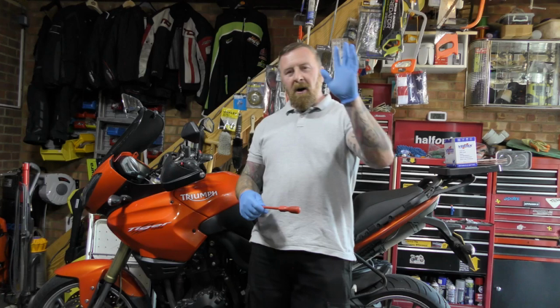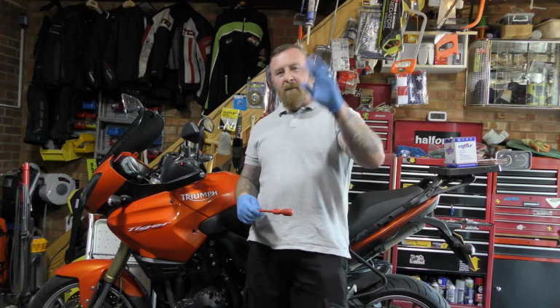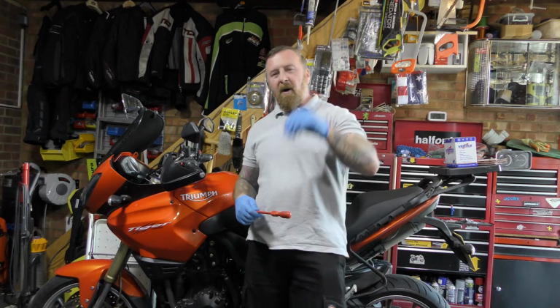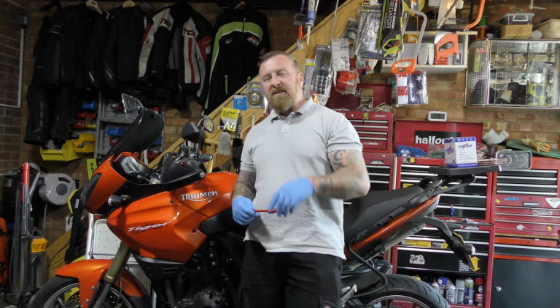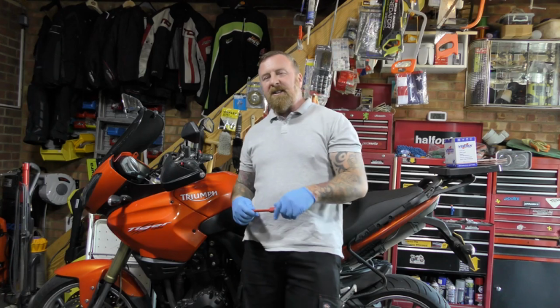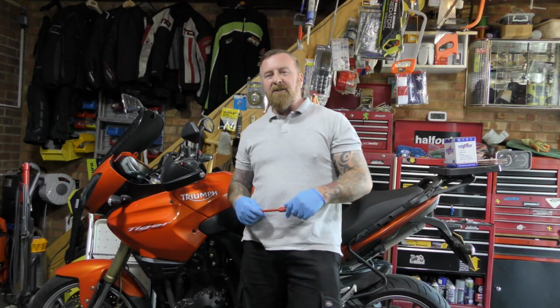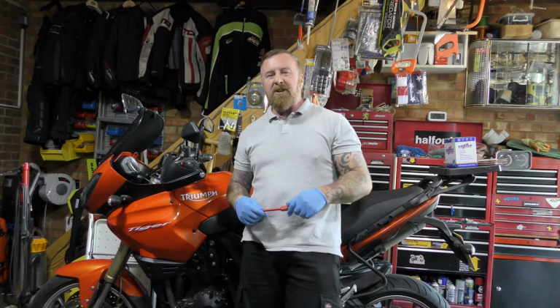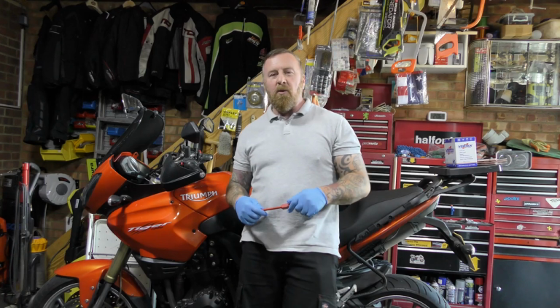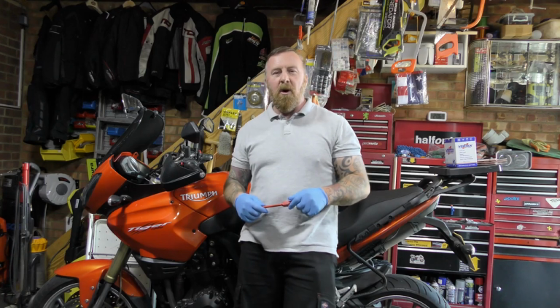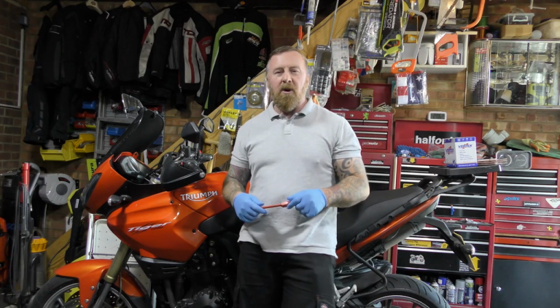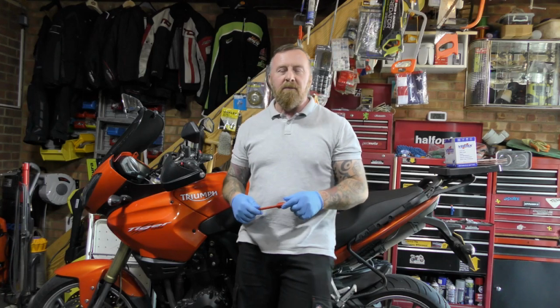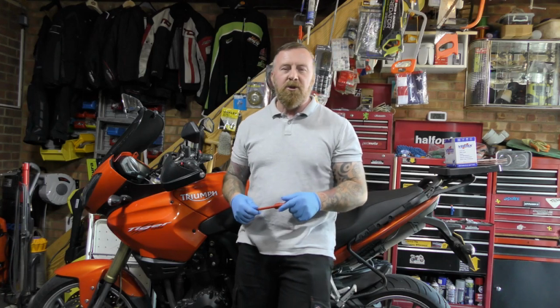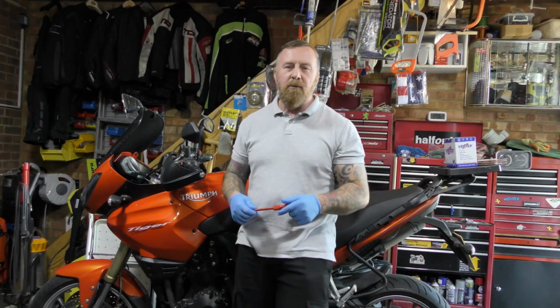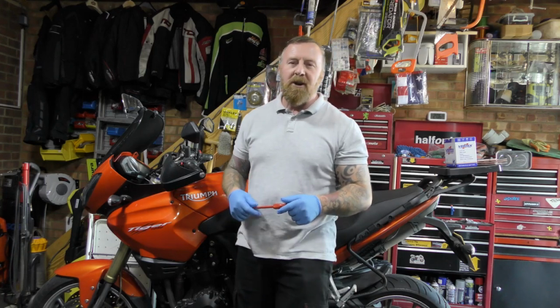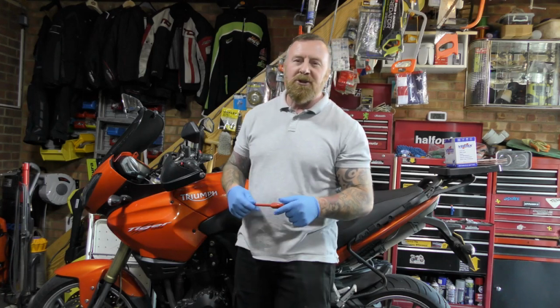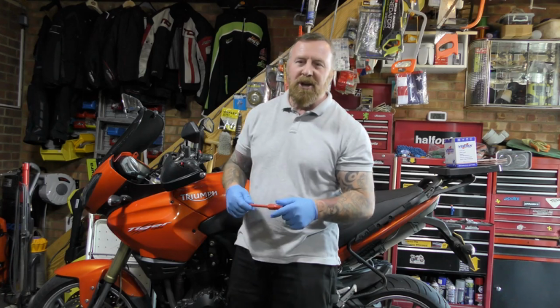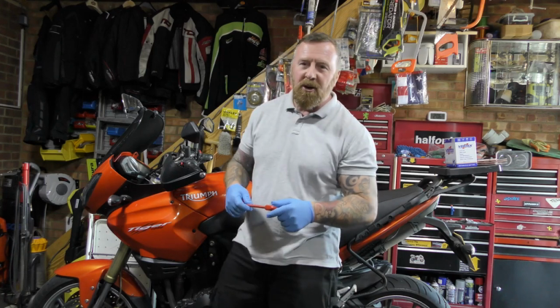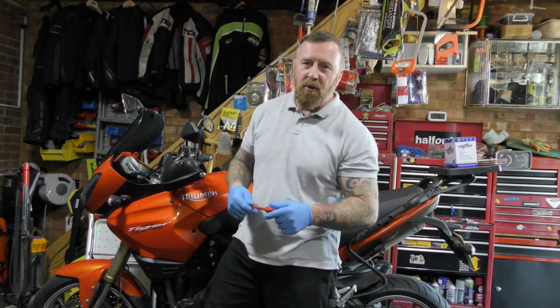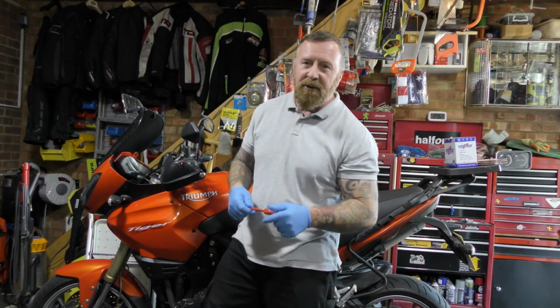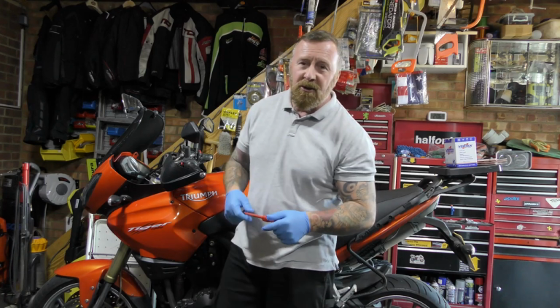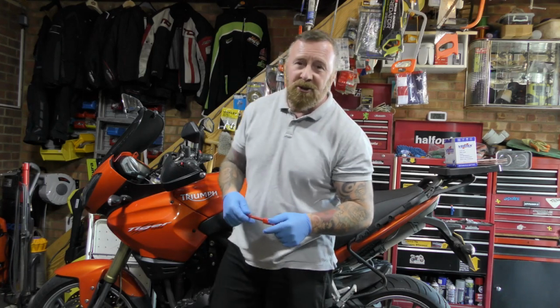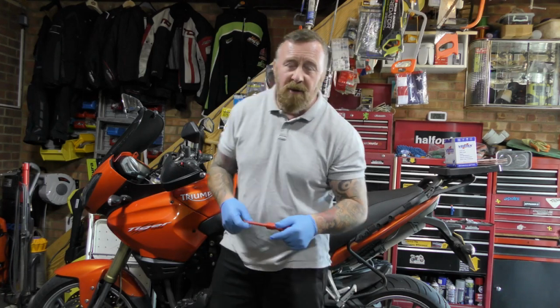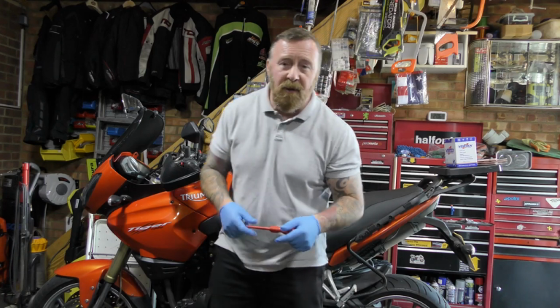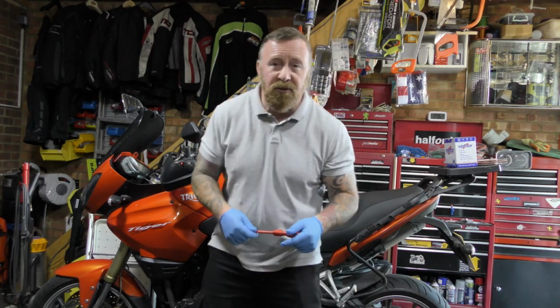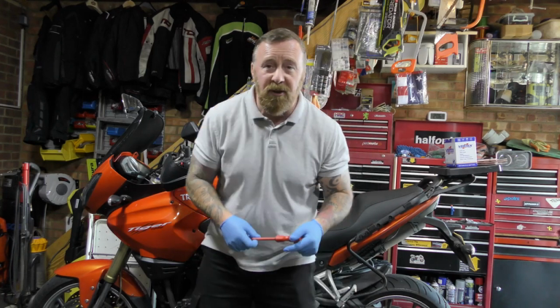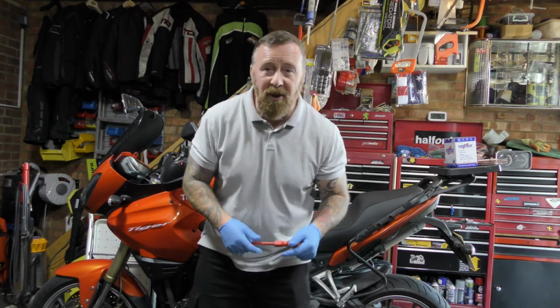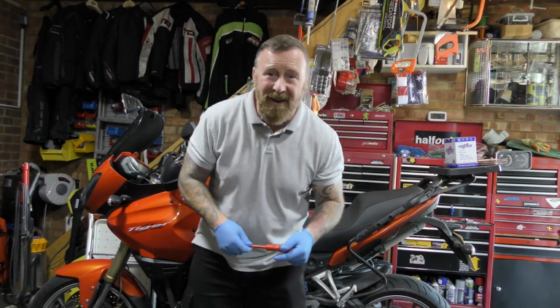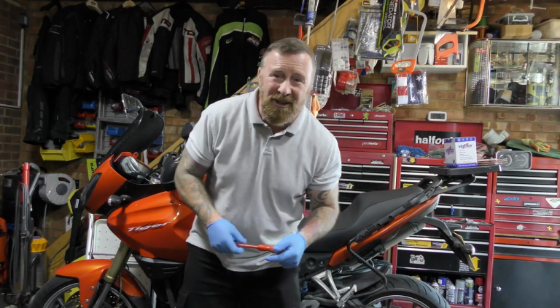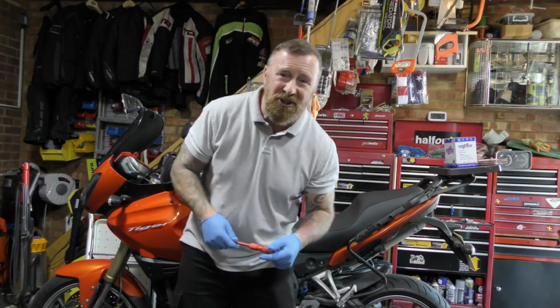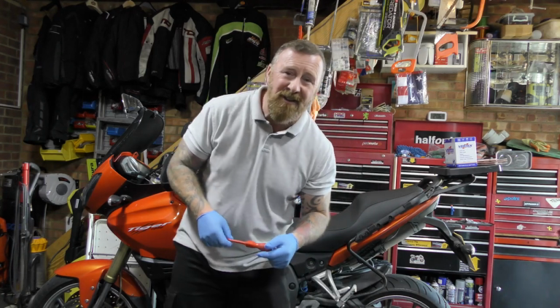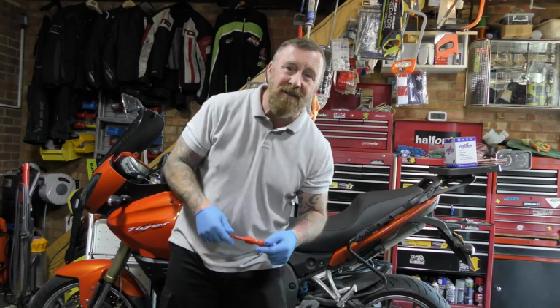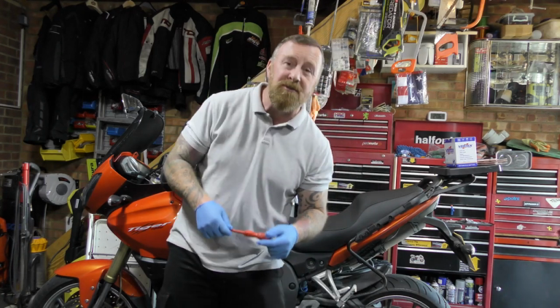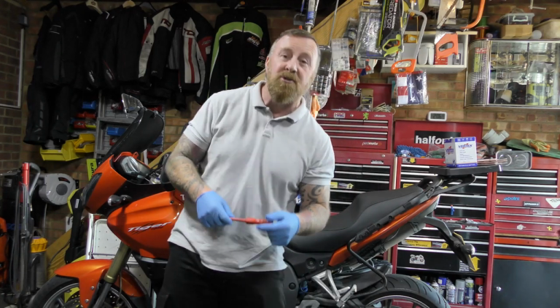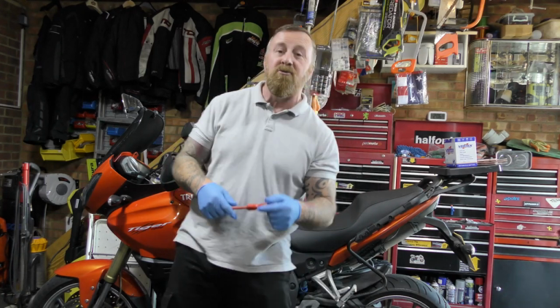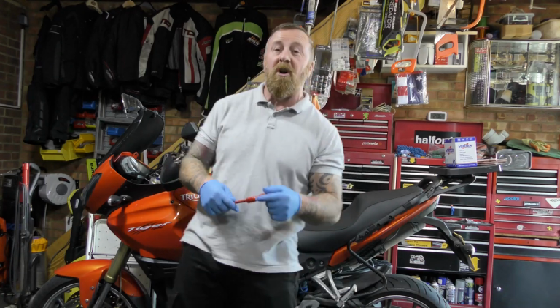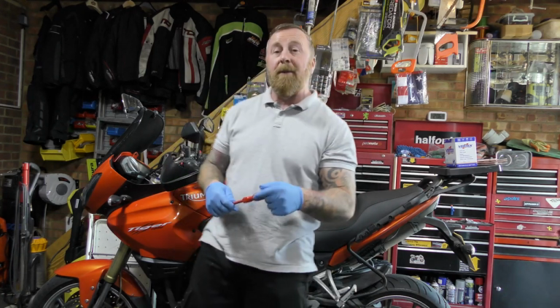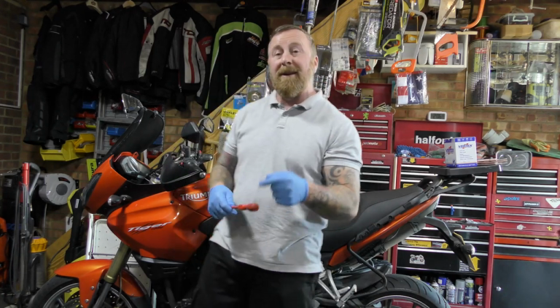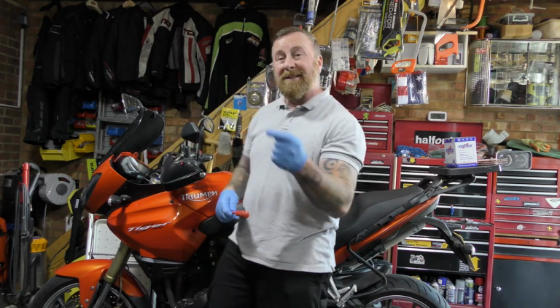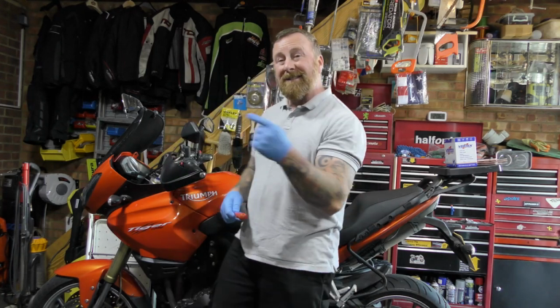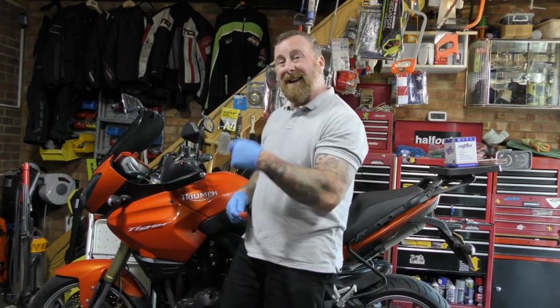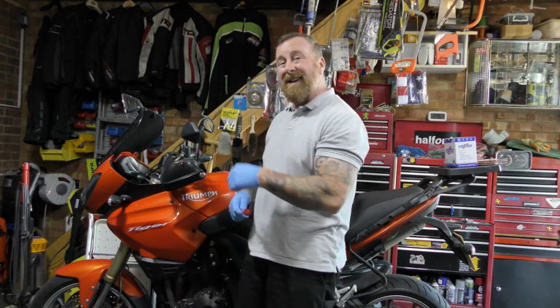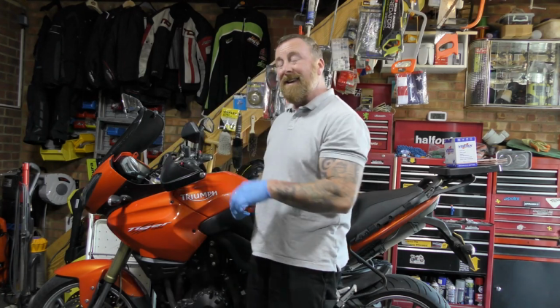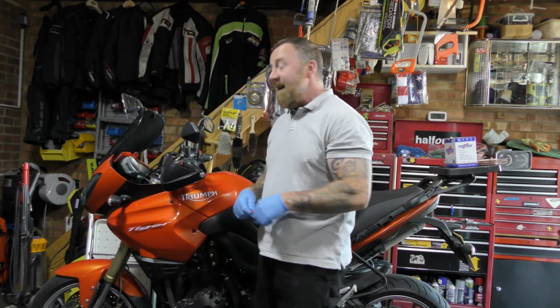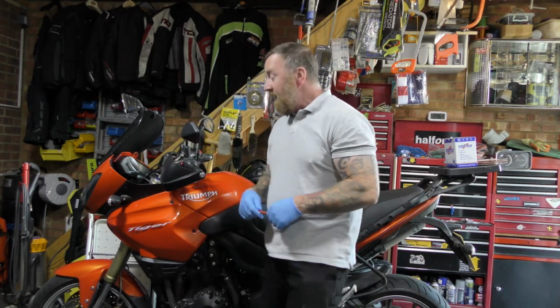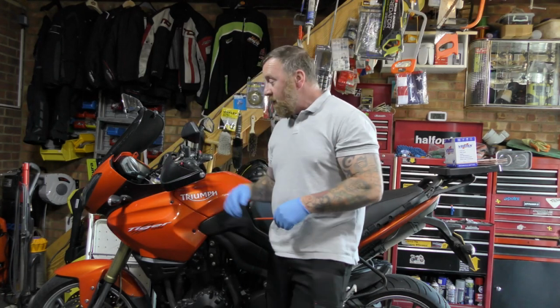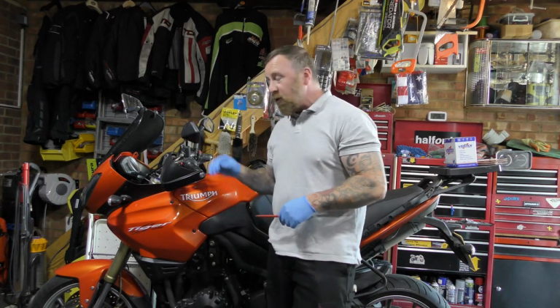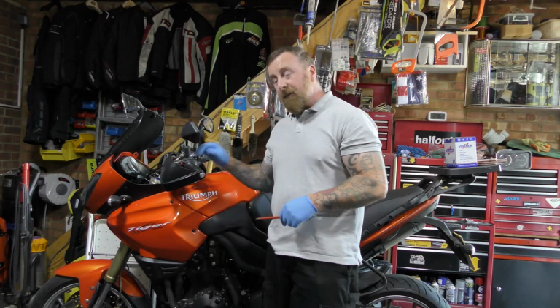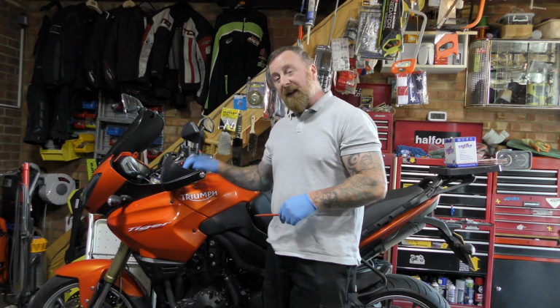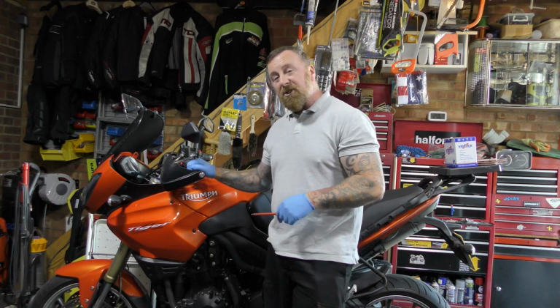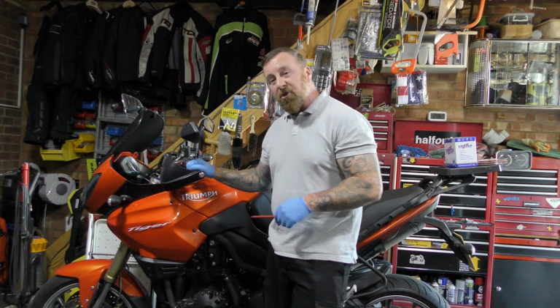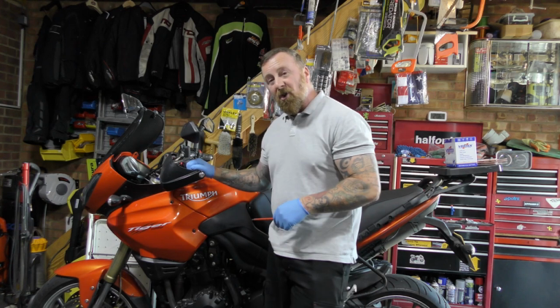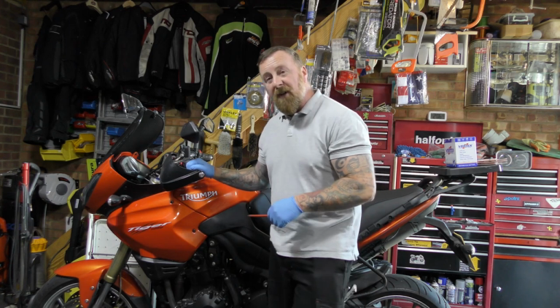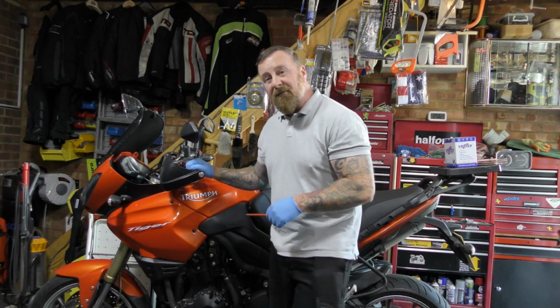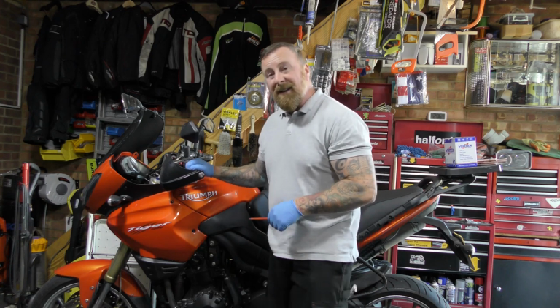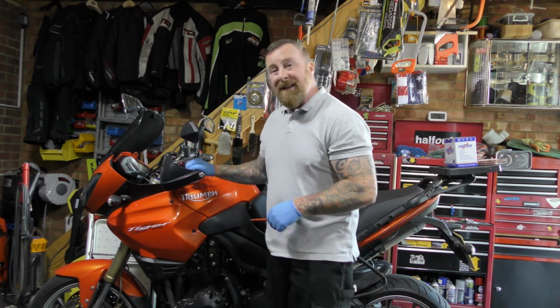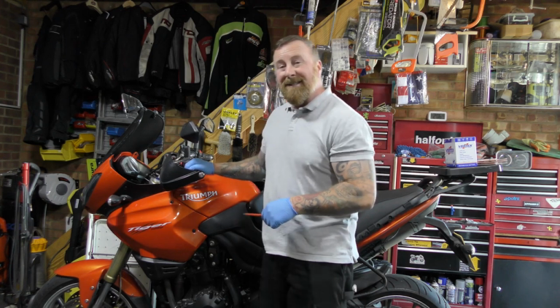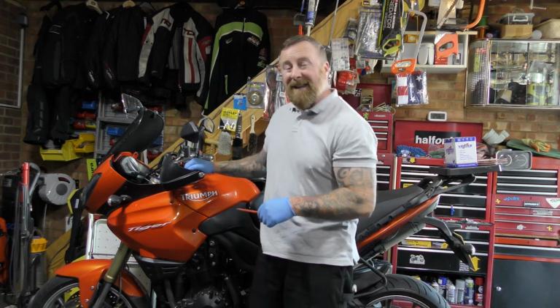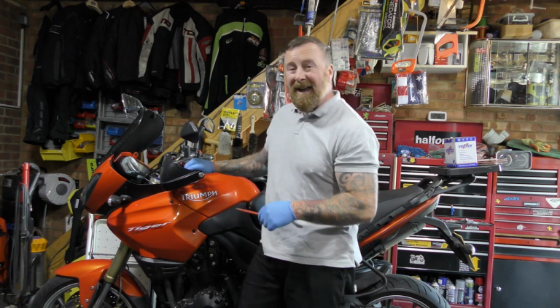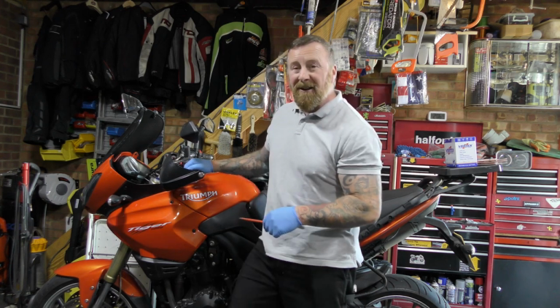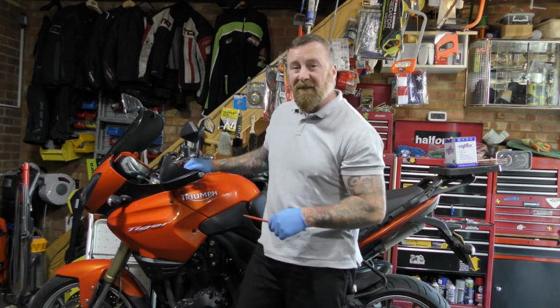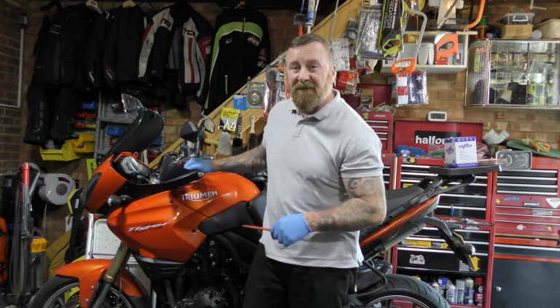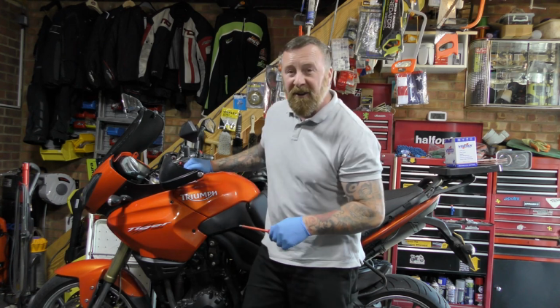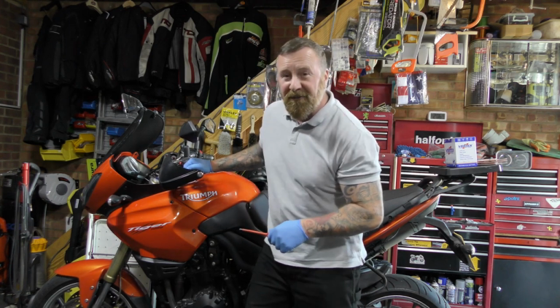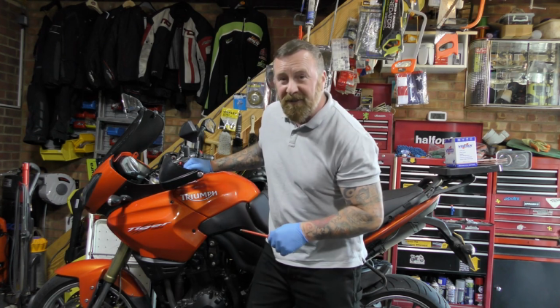Hi, Mark Savage here, welcome to my channel. Thank you so much for liking, sharing and subscribing. Today we're talking about the Triumph 1050.